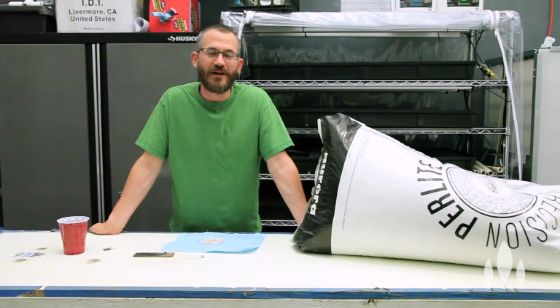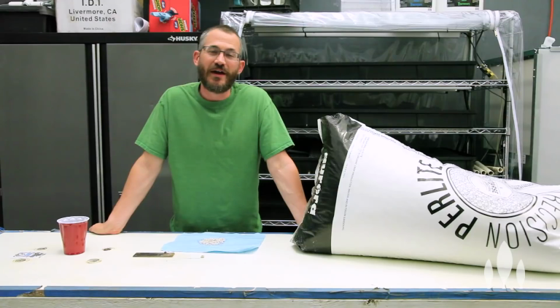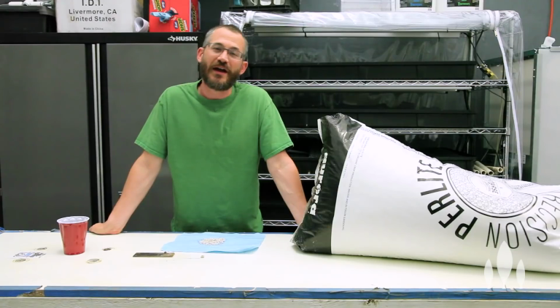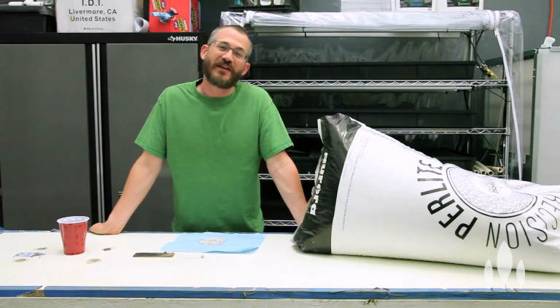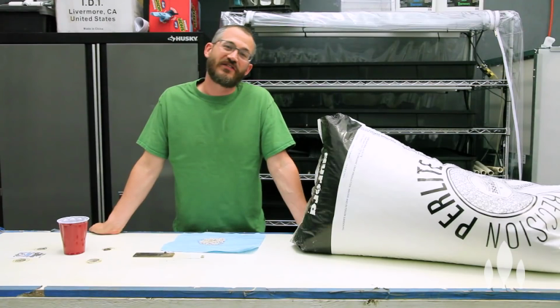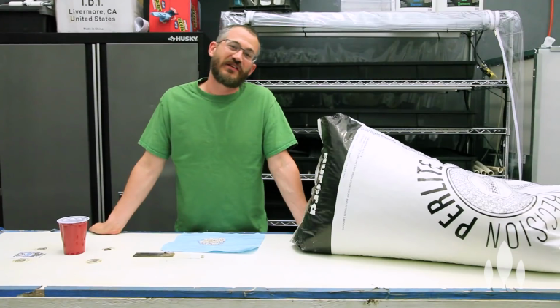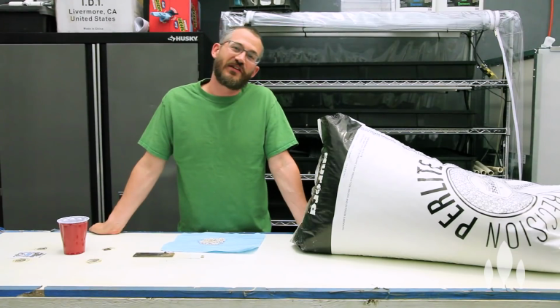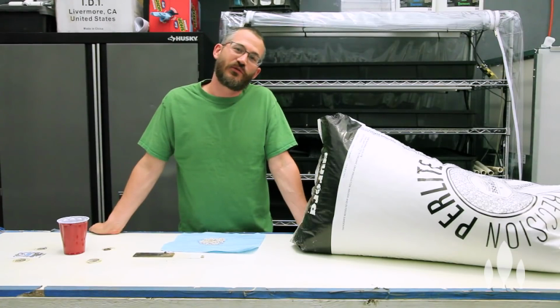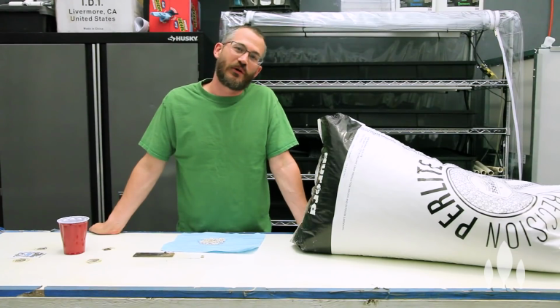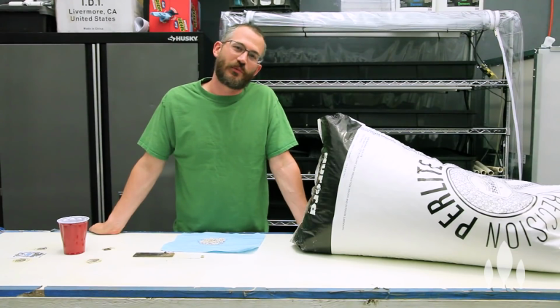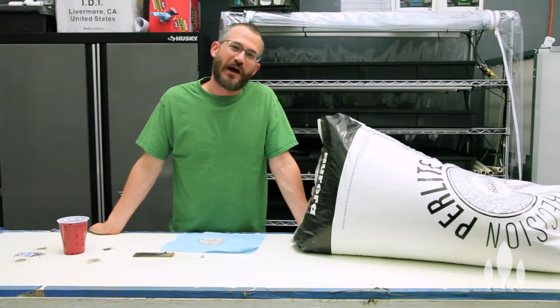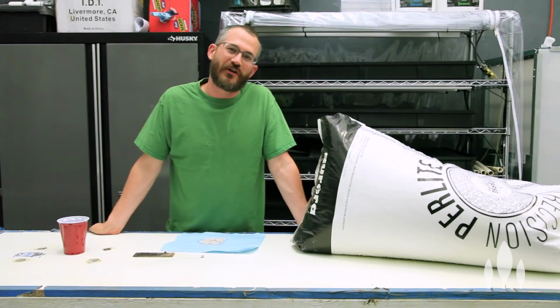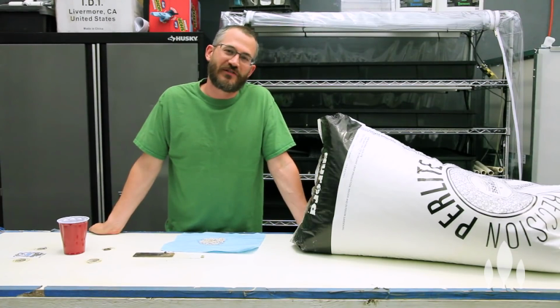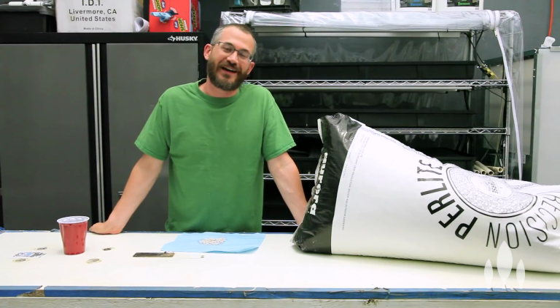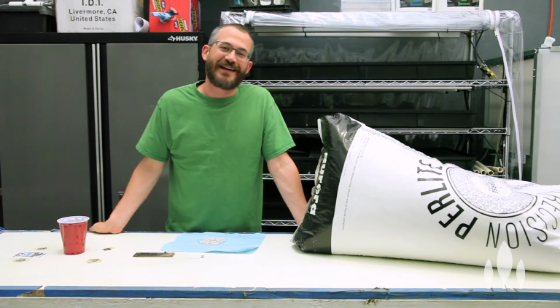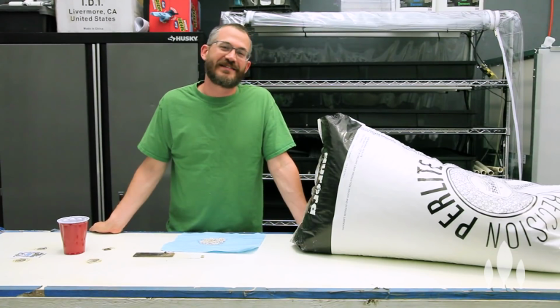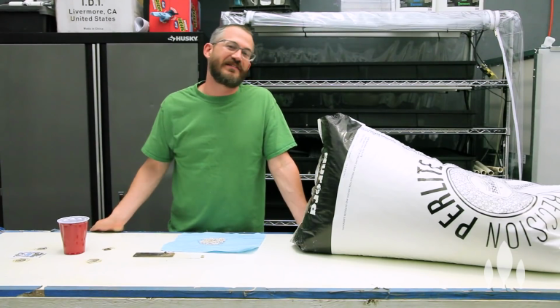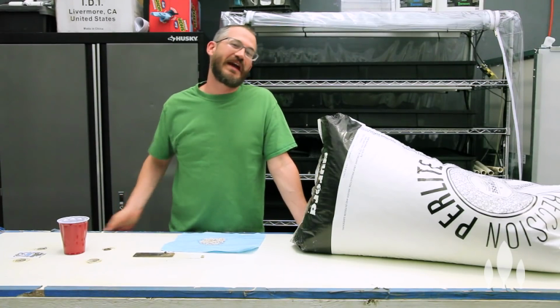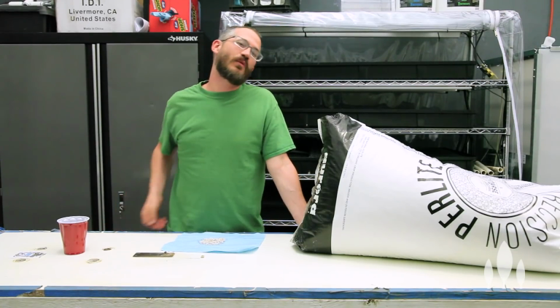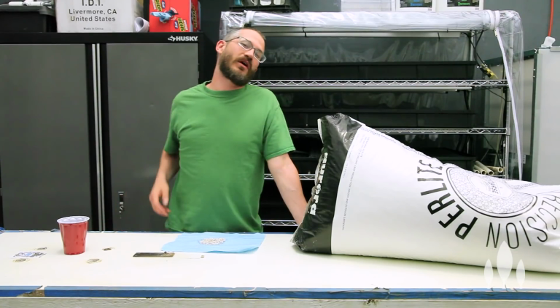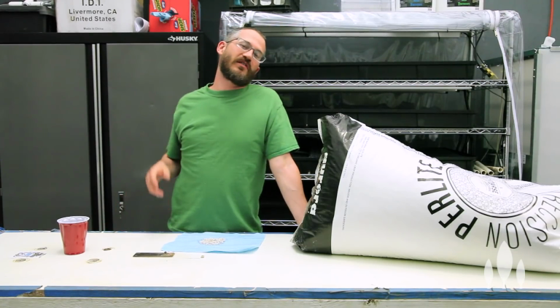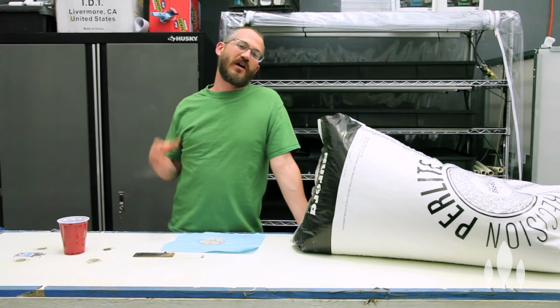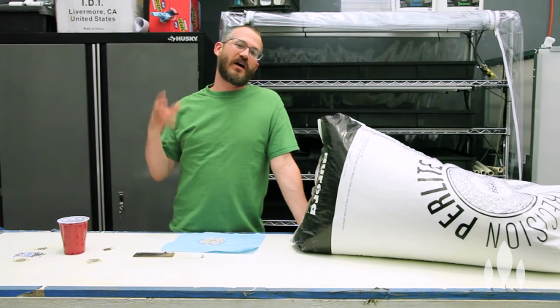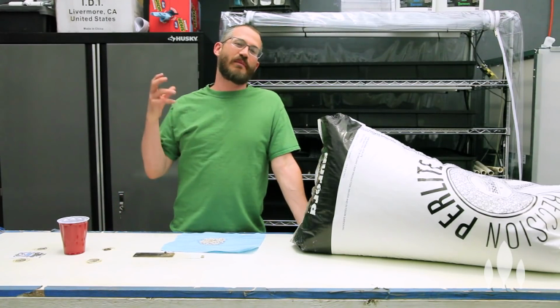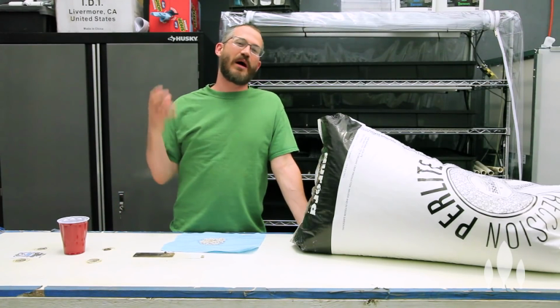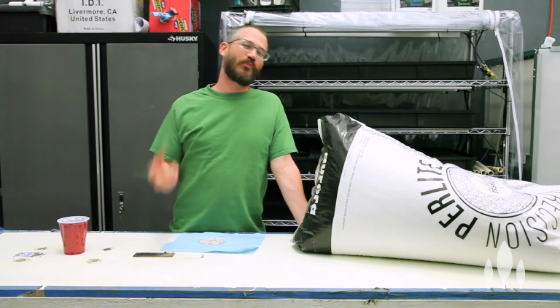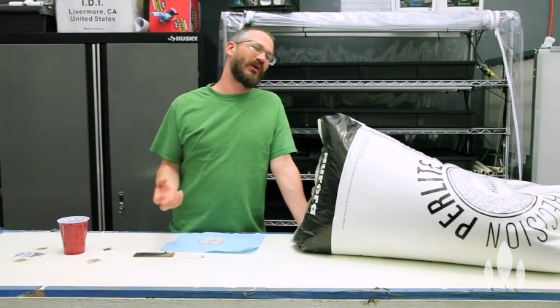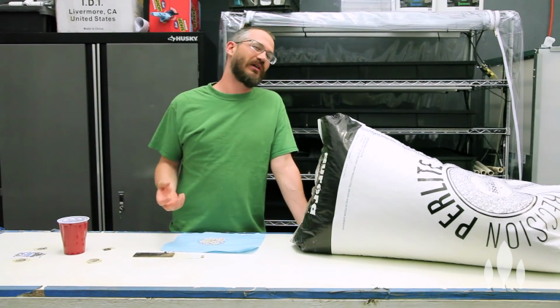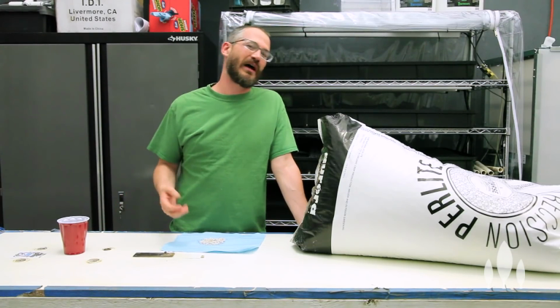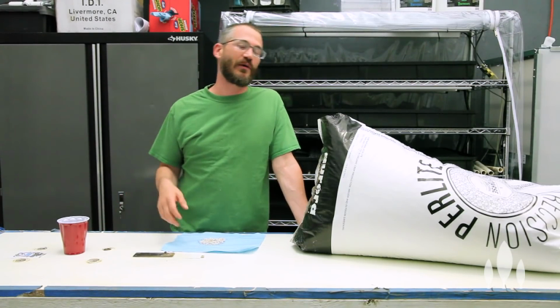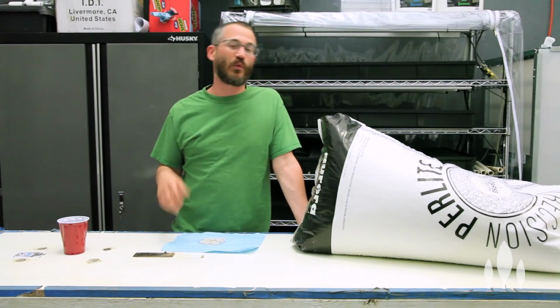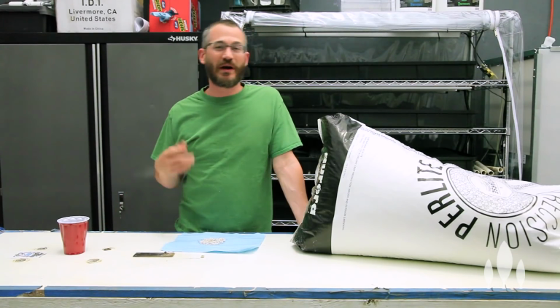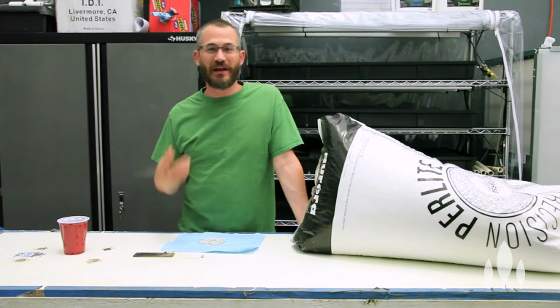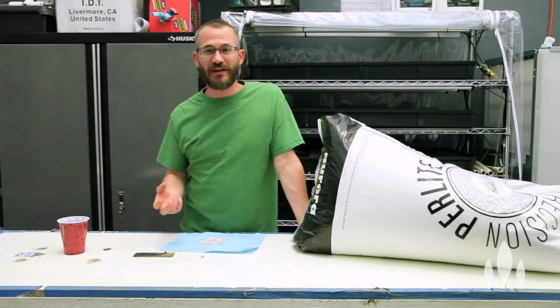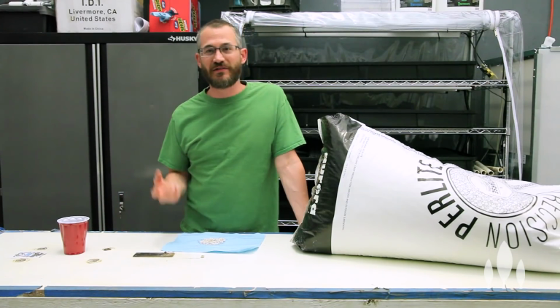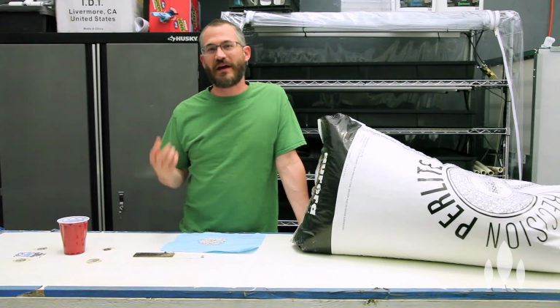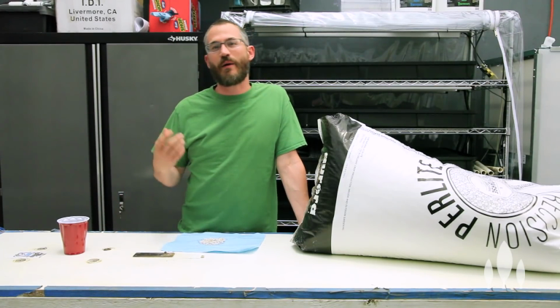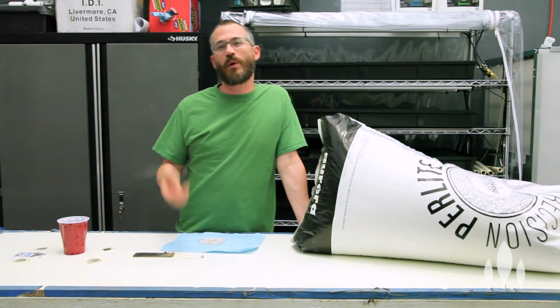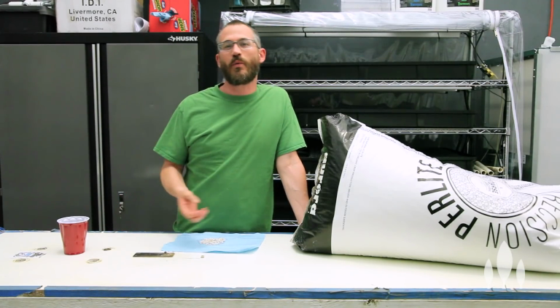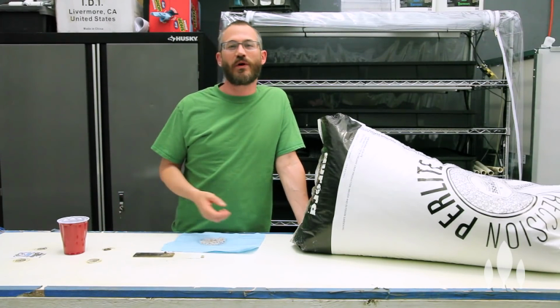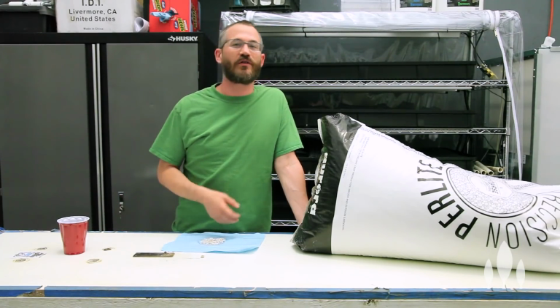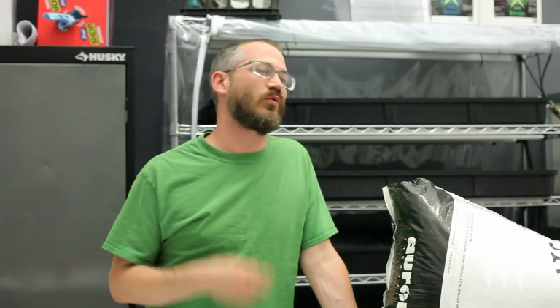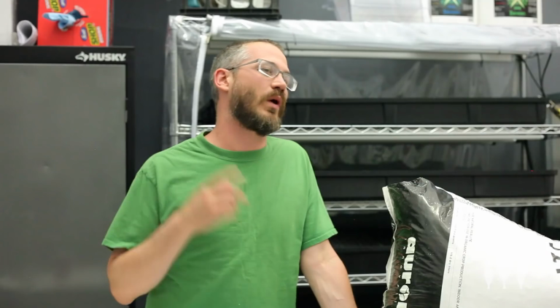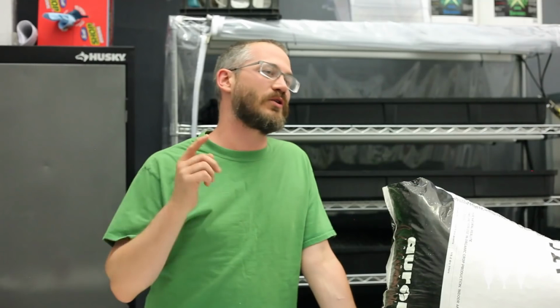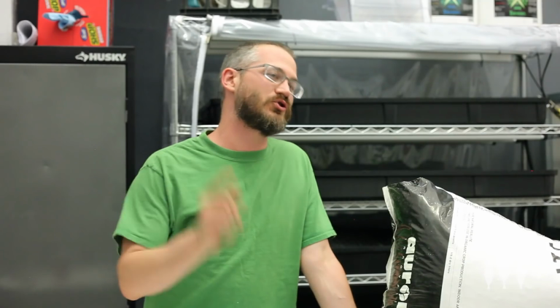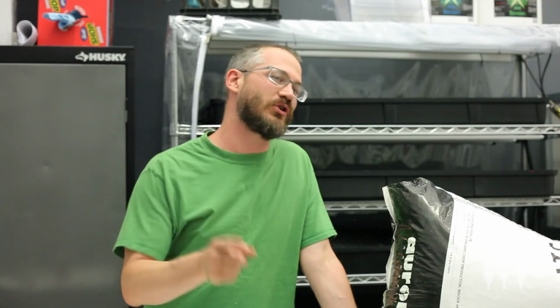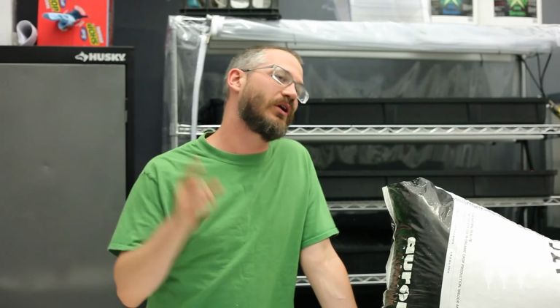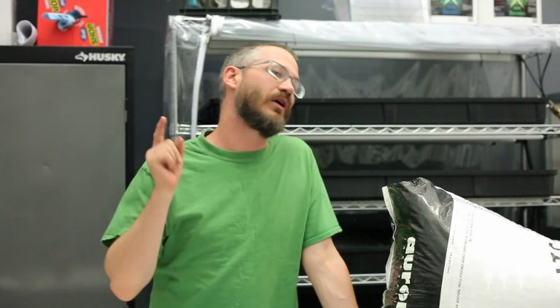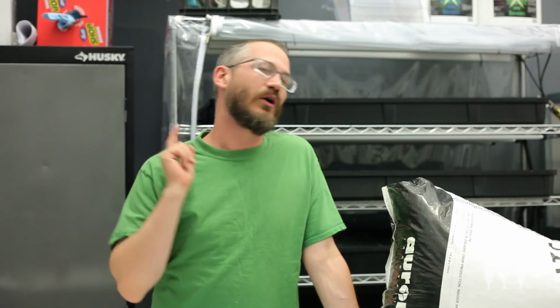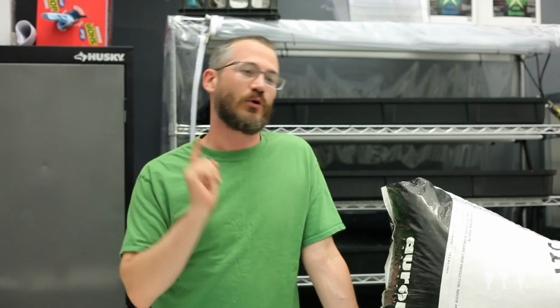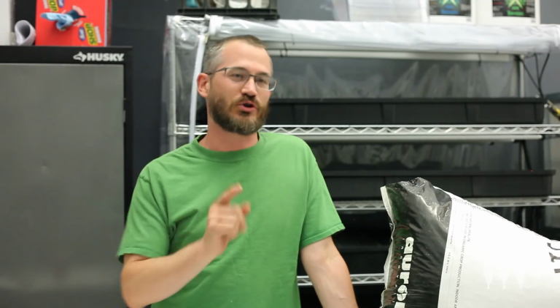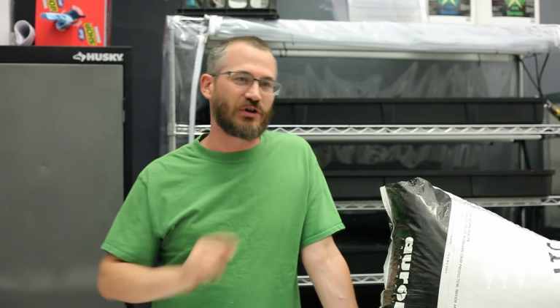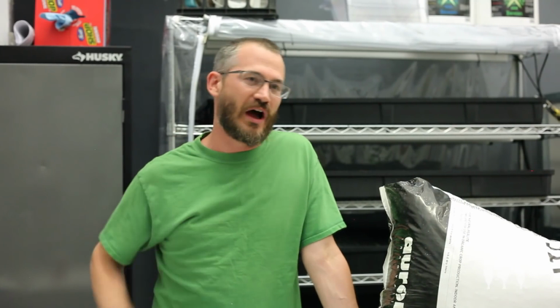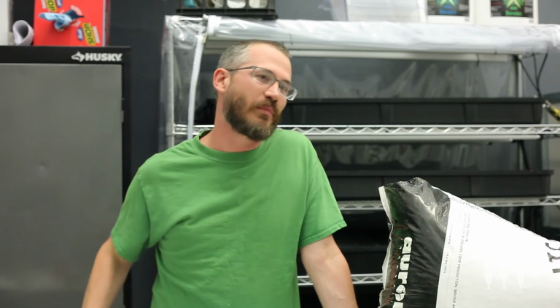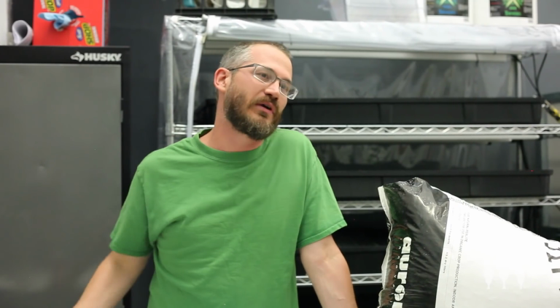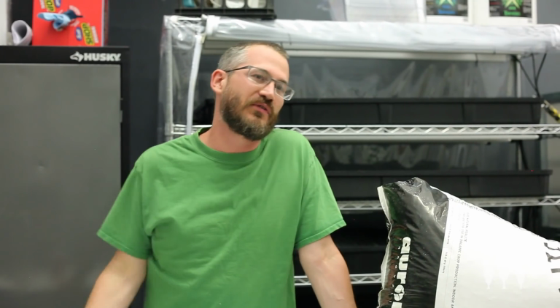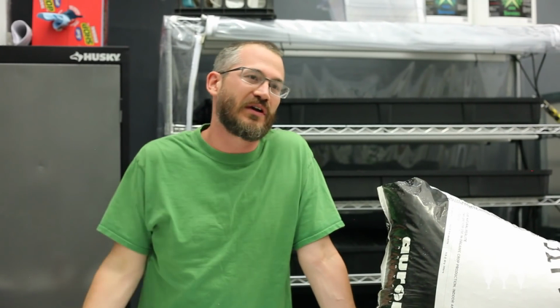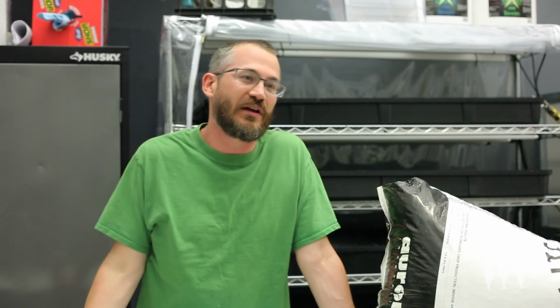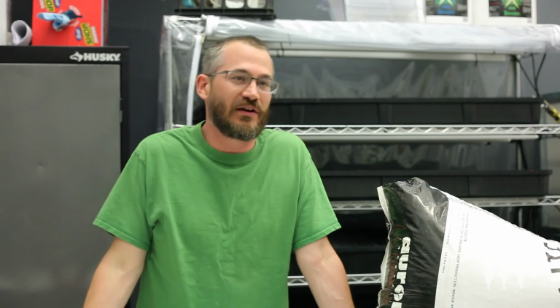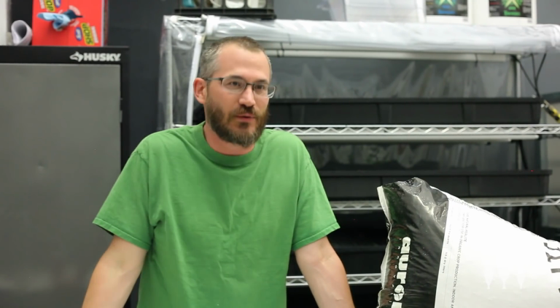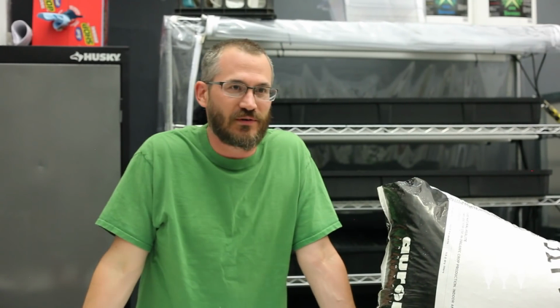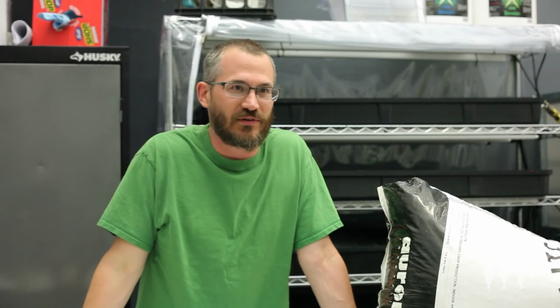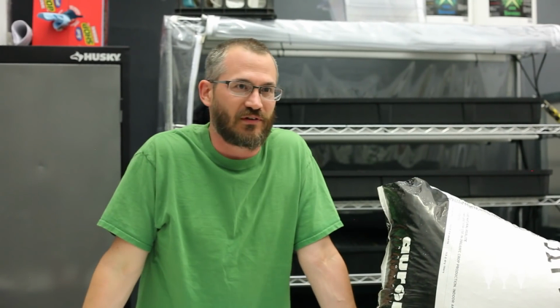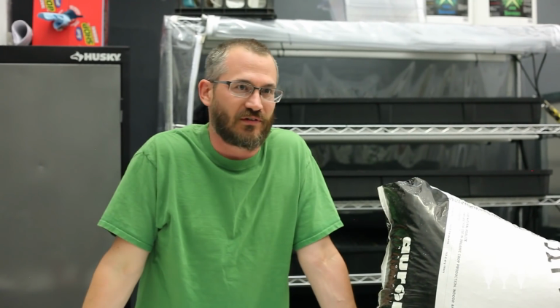Hey guys, it's Nate Story with Bright Agrotech, and today we're going to talk about perlite — what it is, how it works, and why you should or should not be using it in your system.